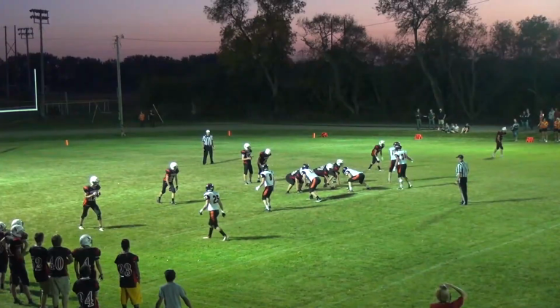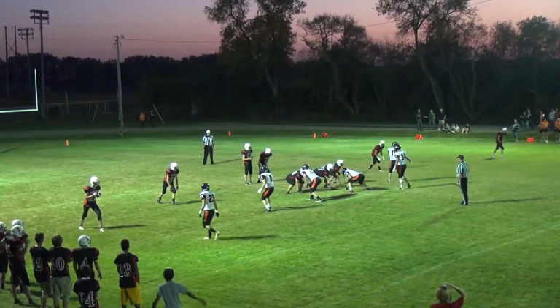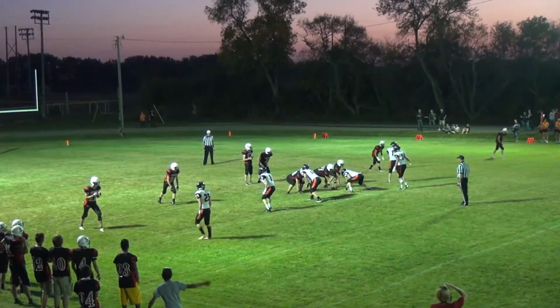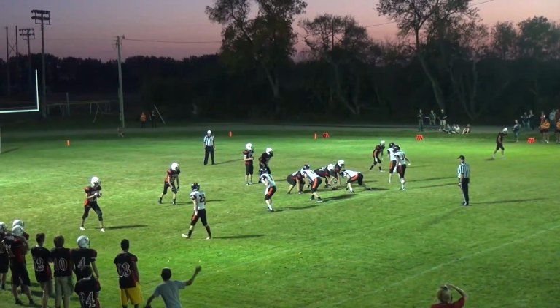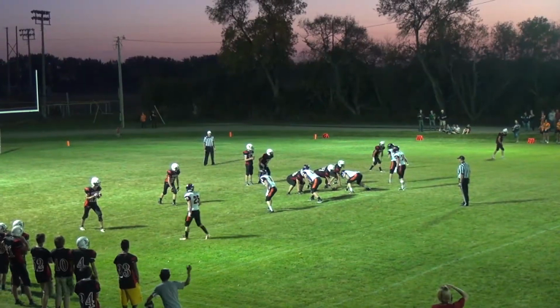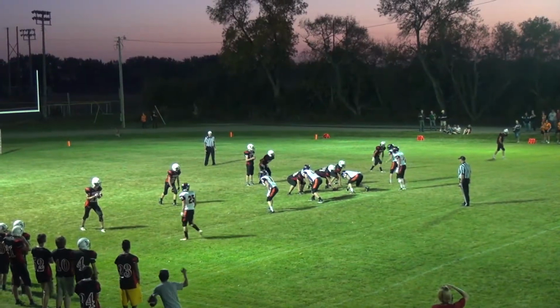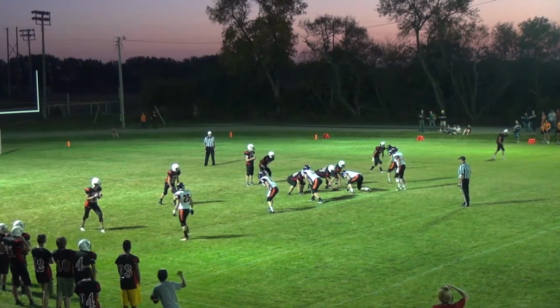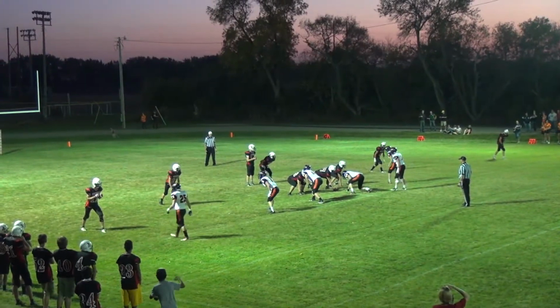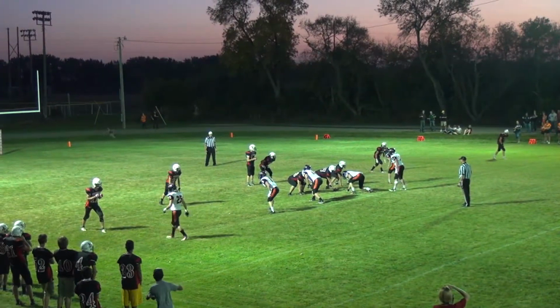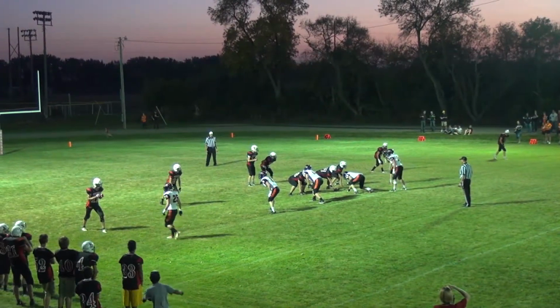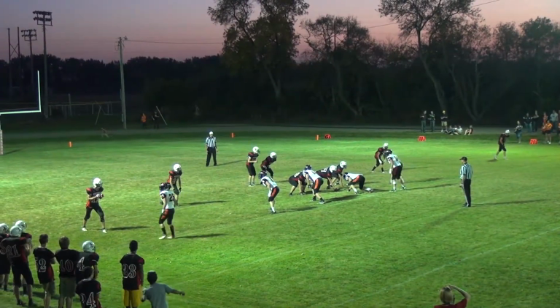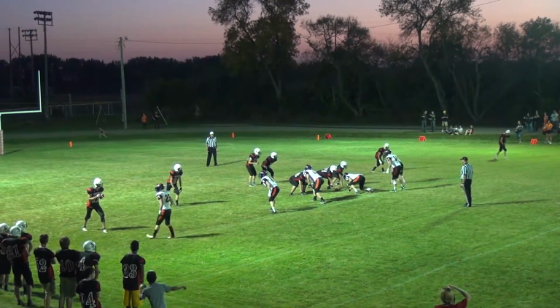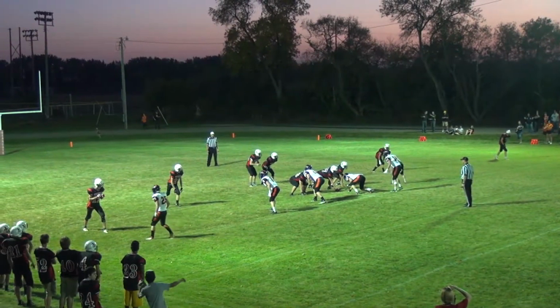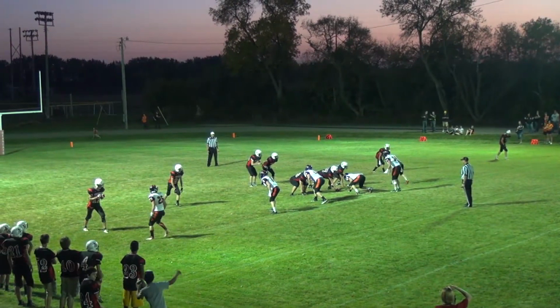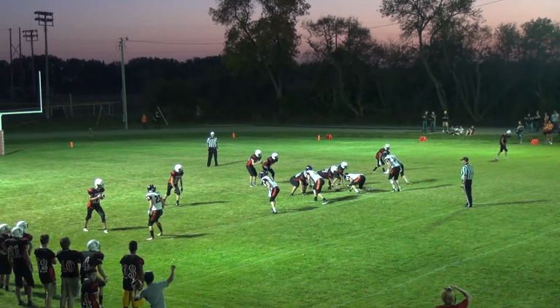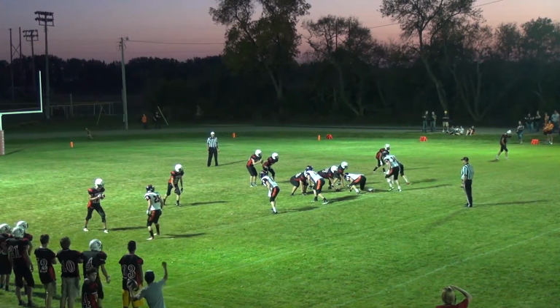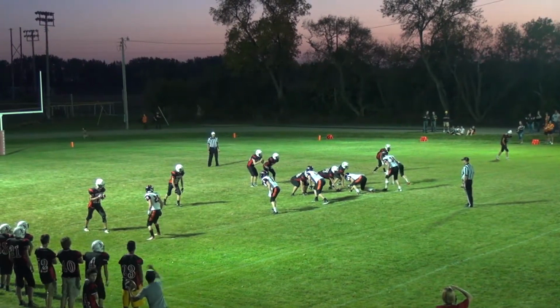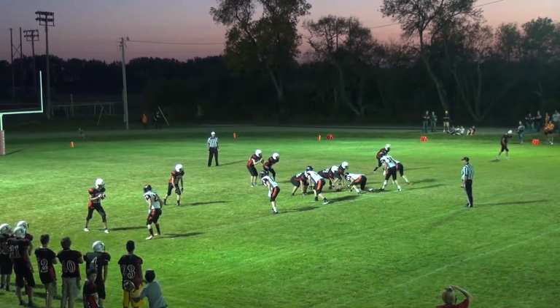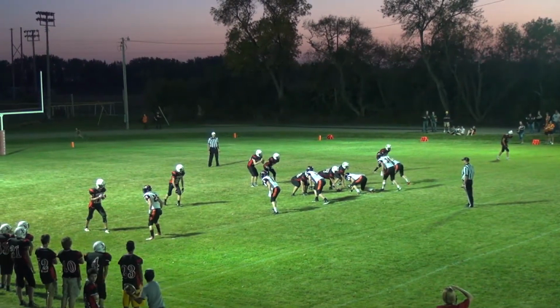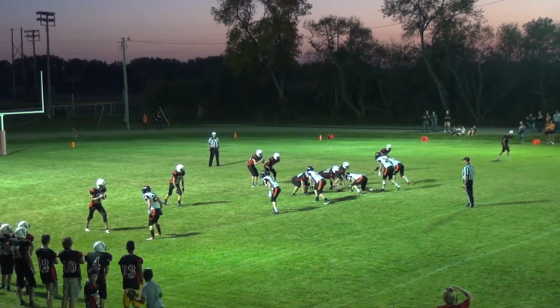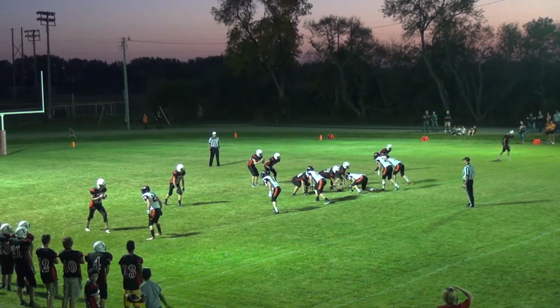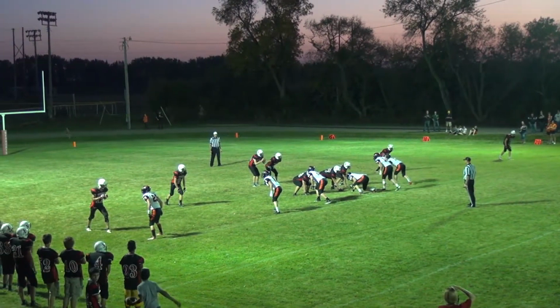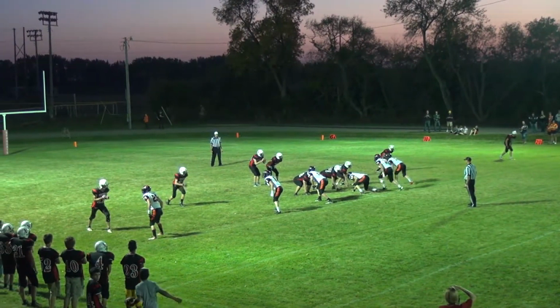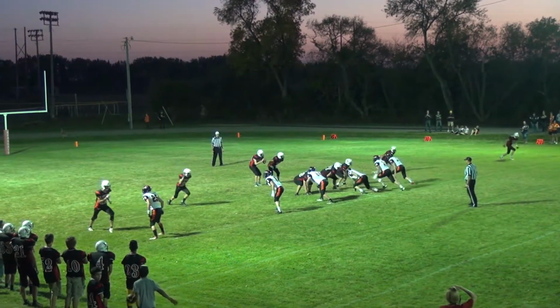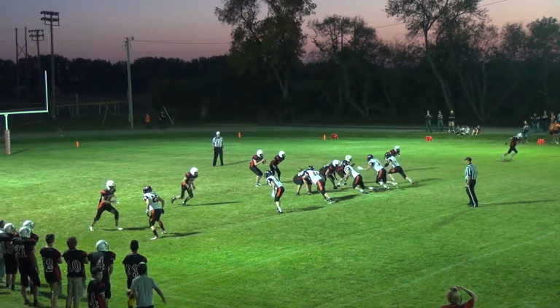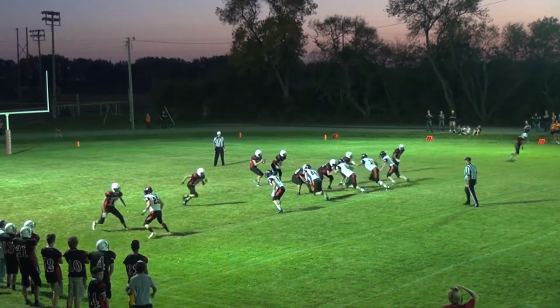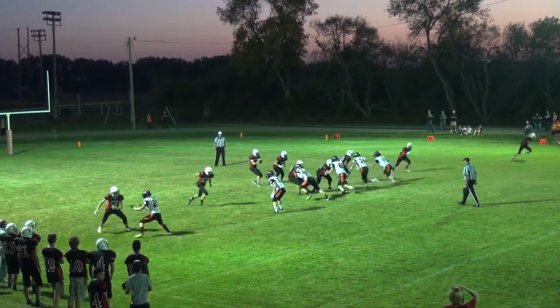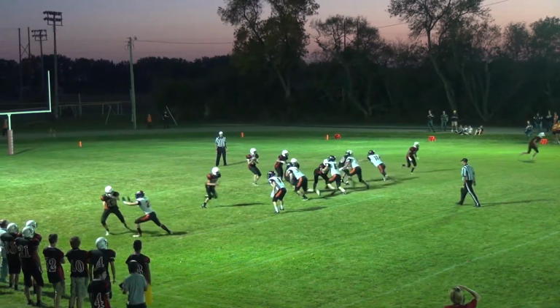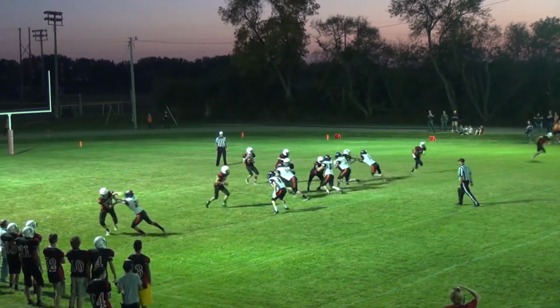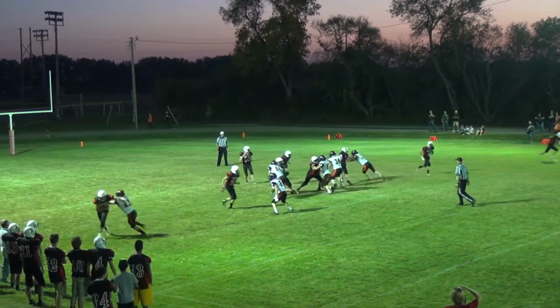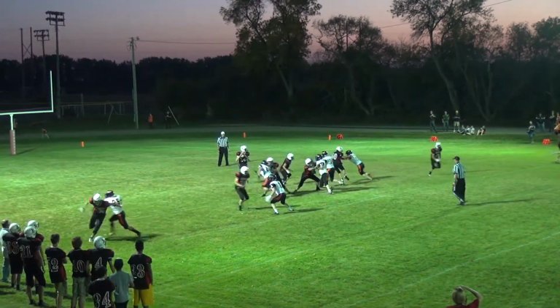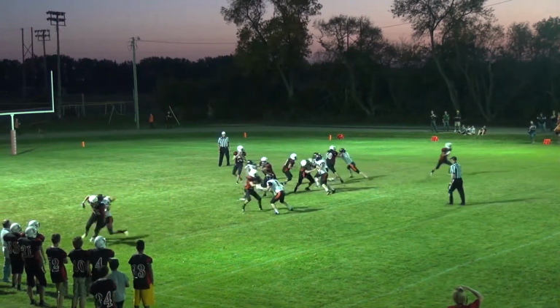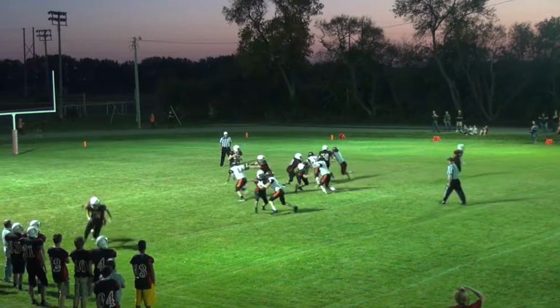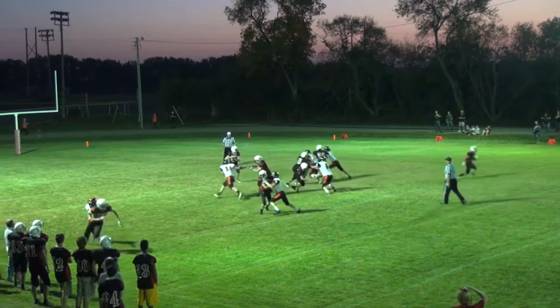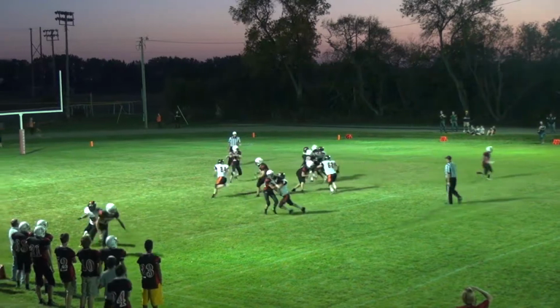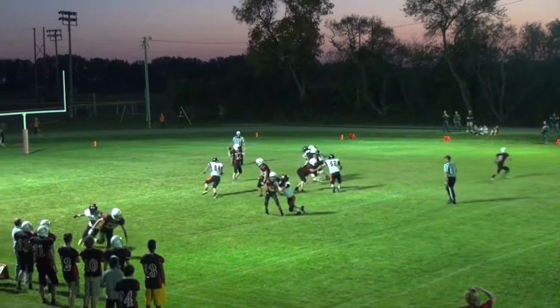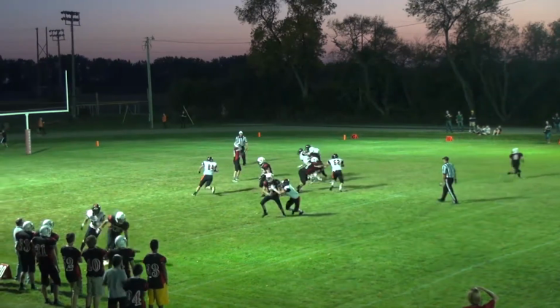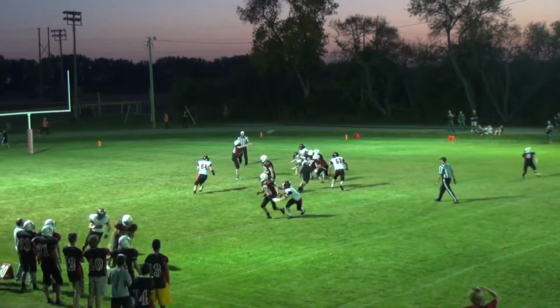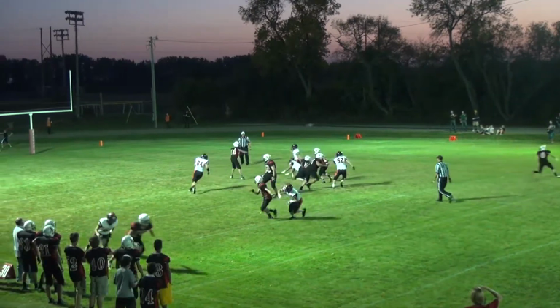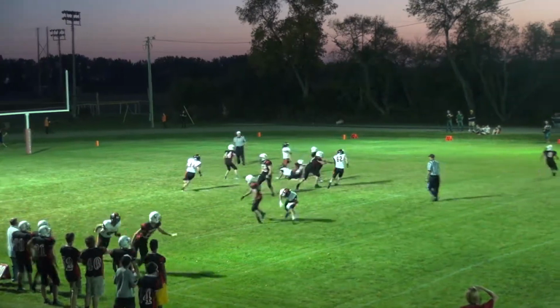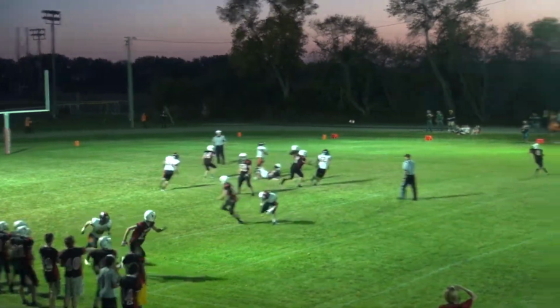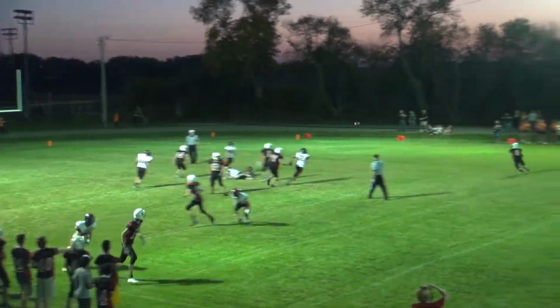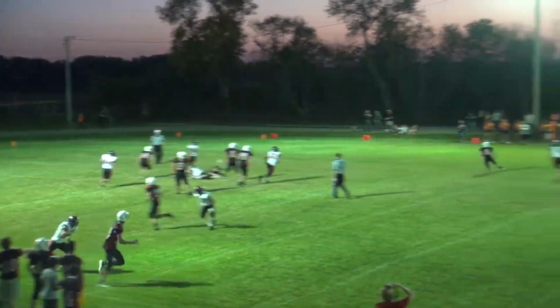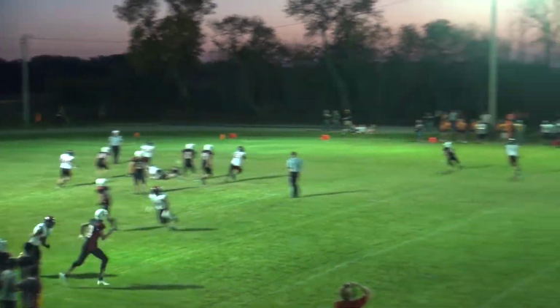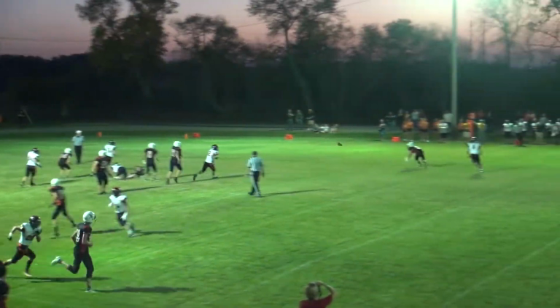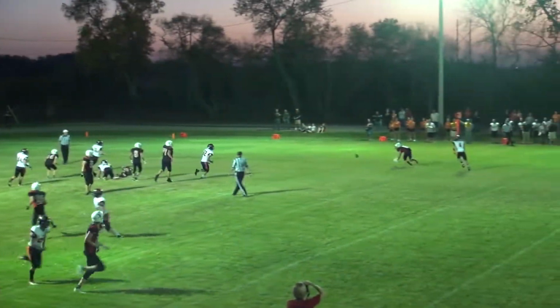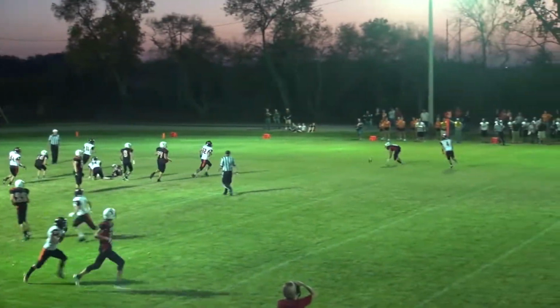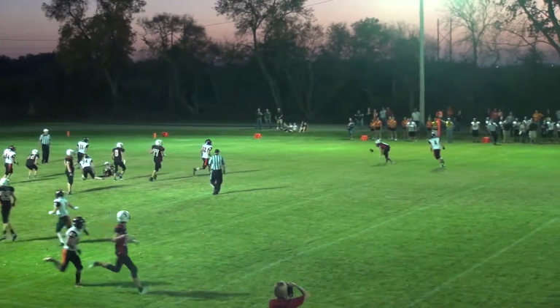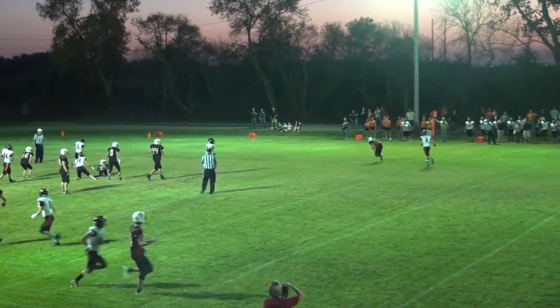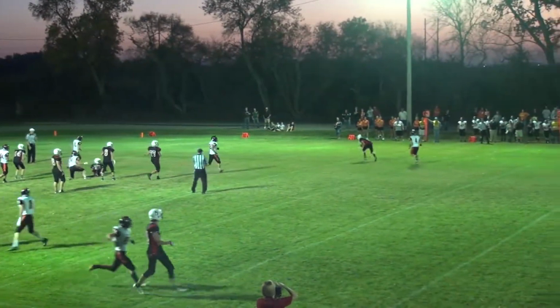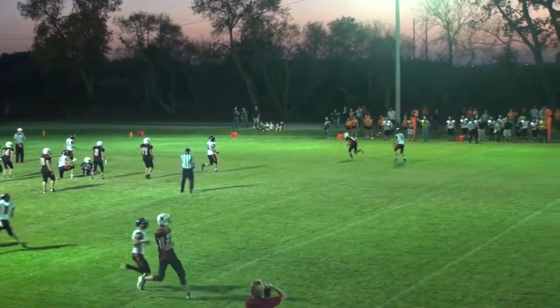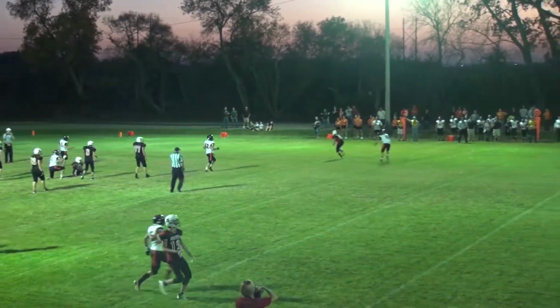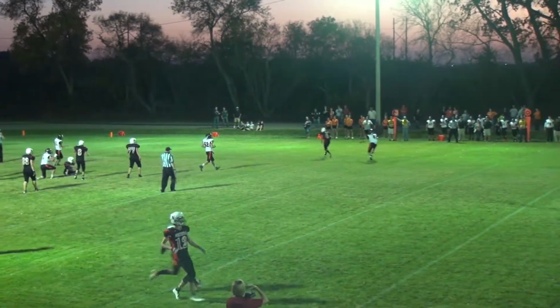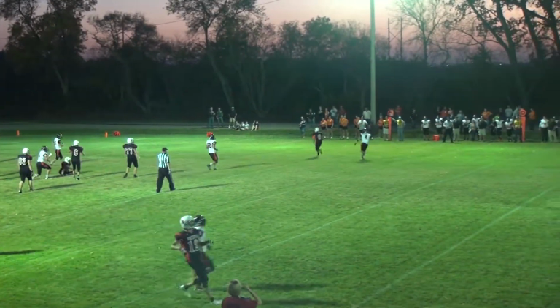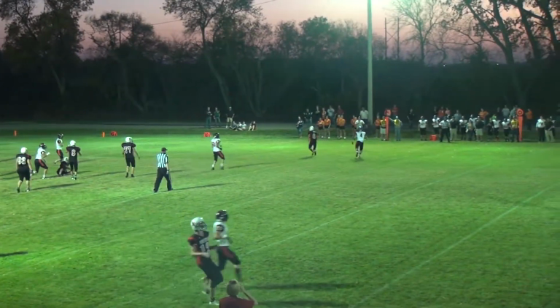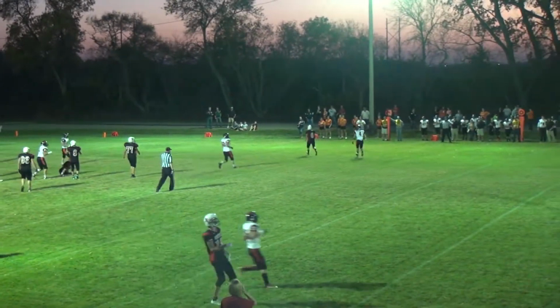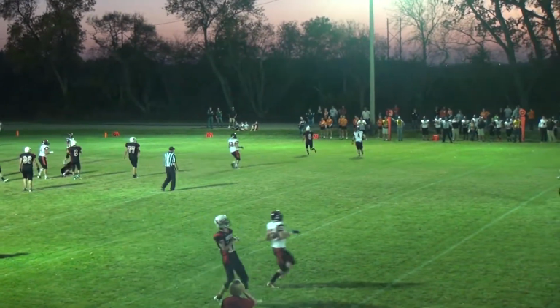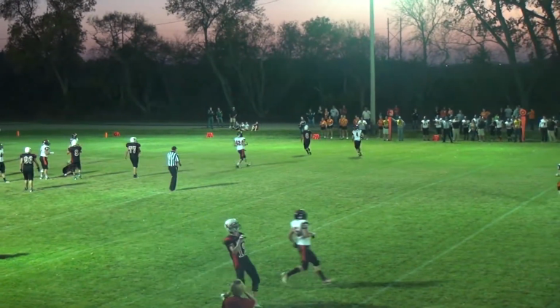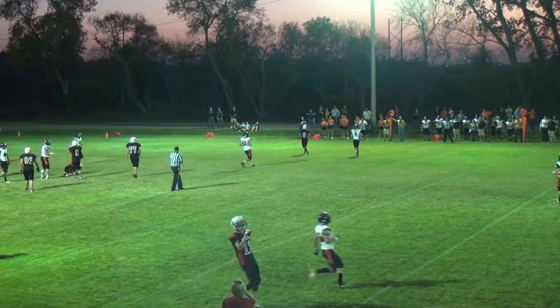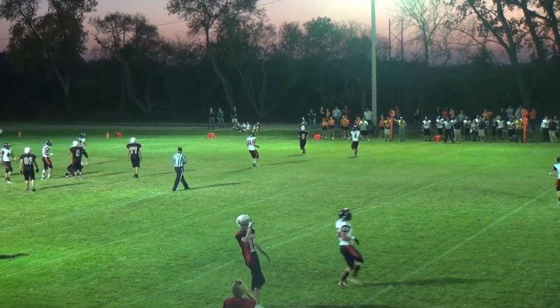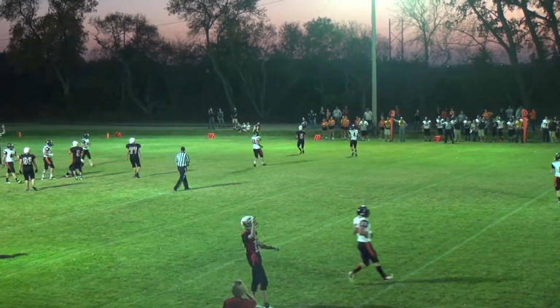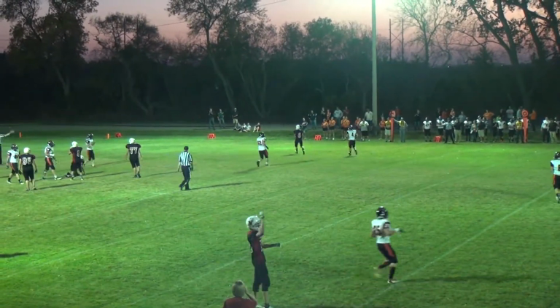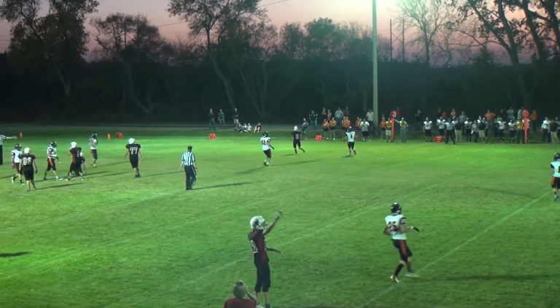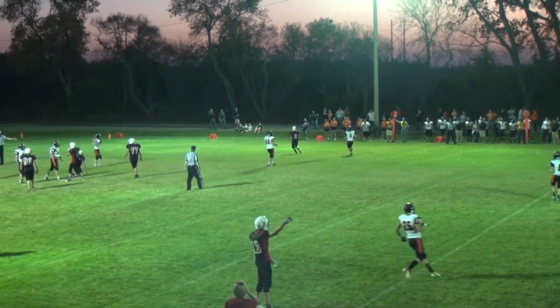Doubles to each side, single back in the backfield, Komoroski in the shotgun. Cavalier's coming with the blitz. Komoroski gets rid of the ball.